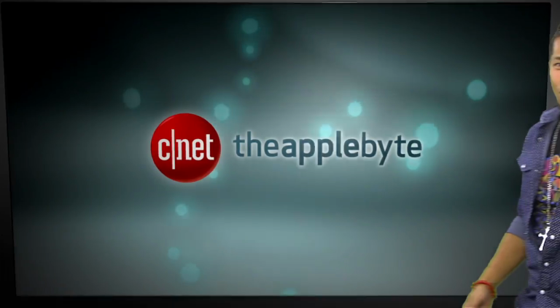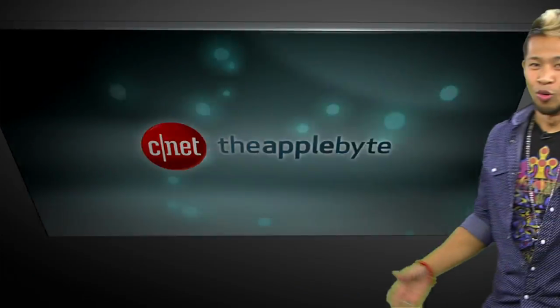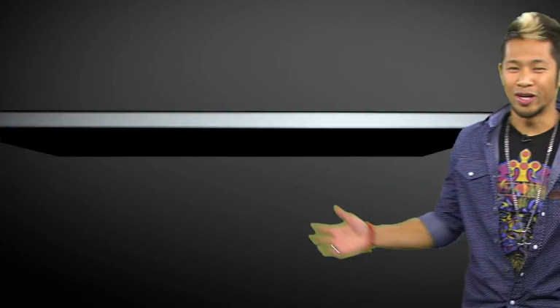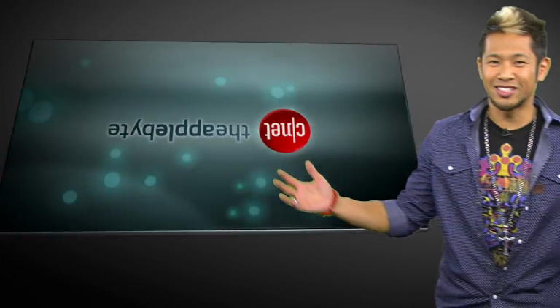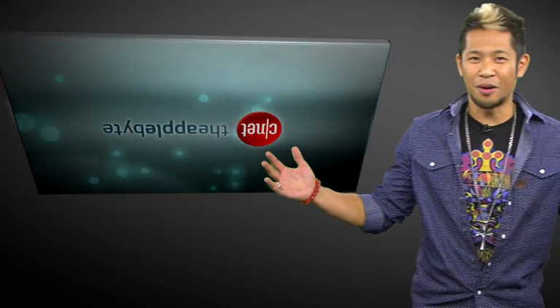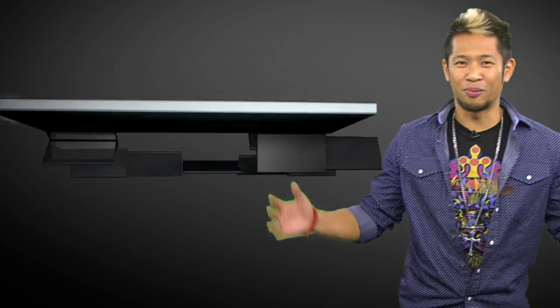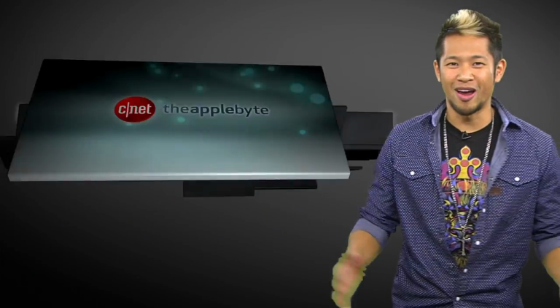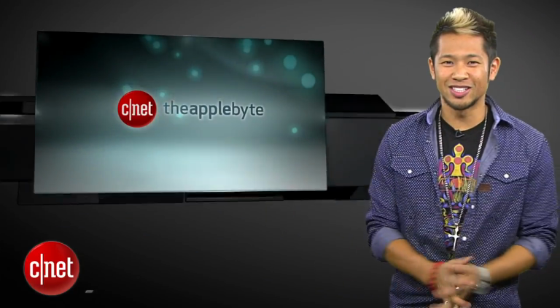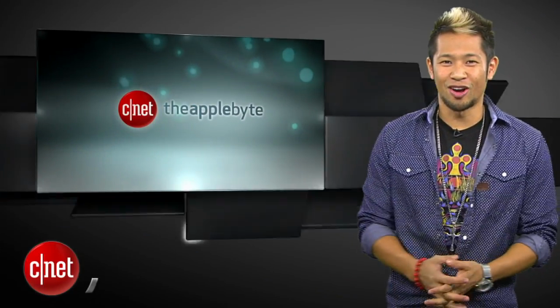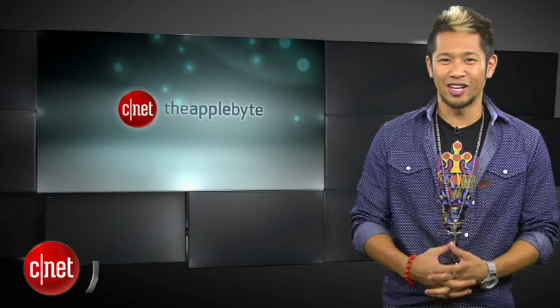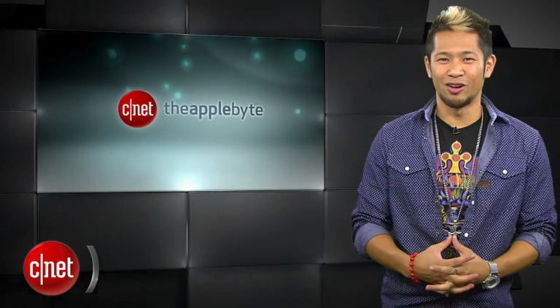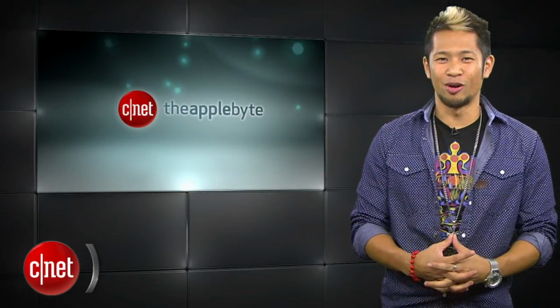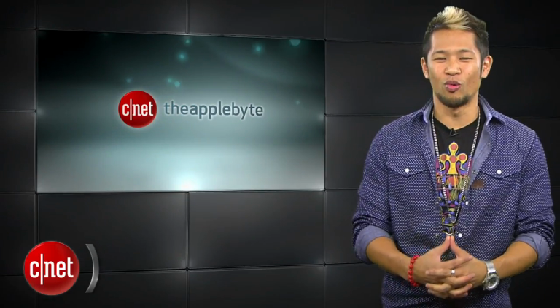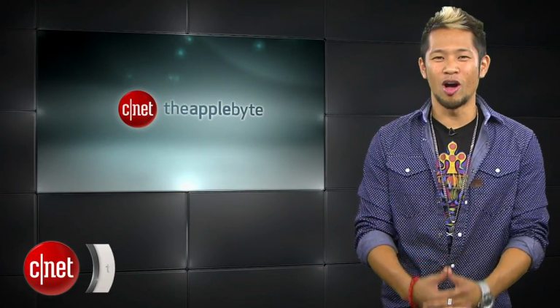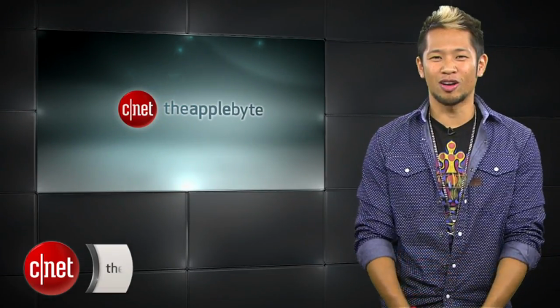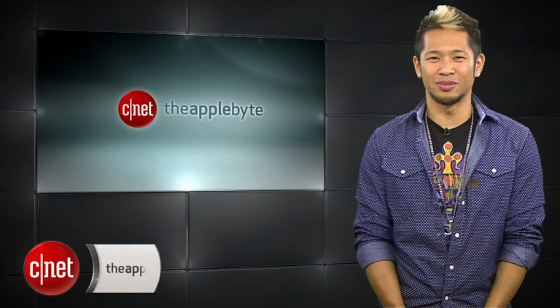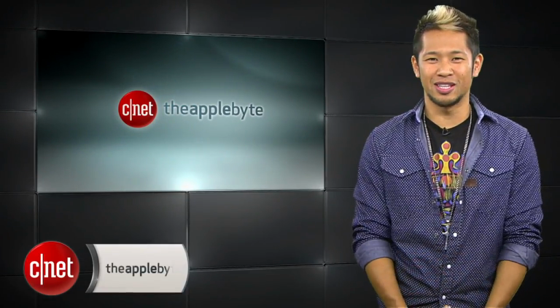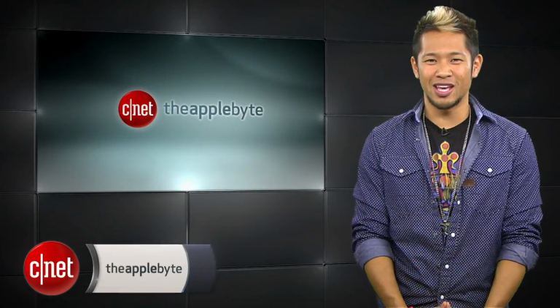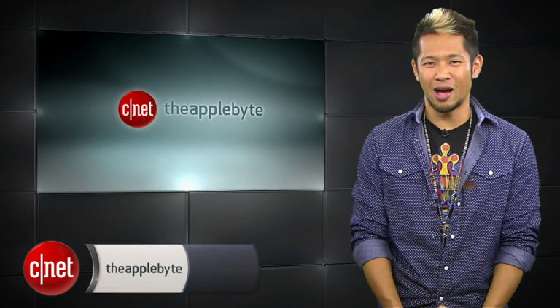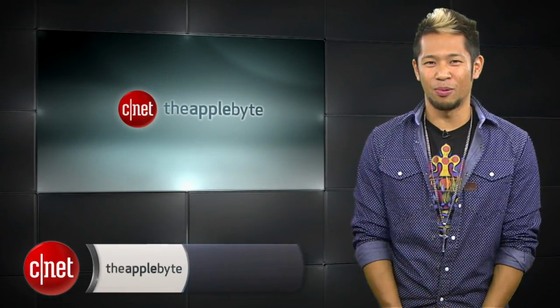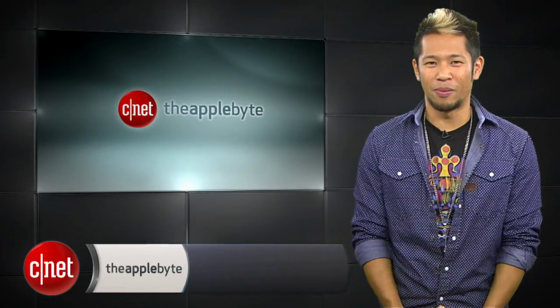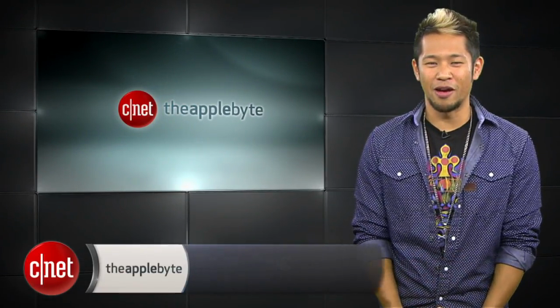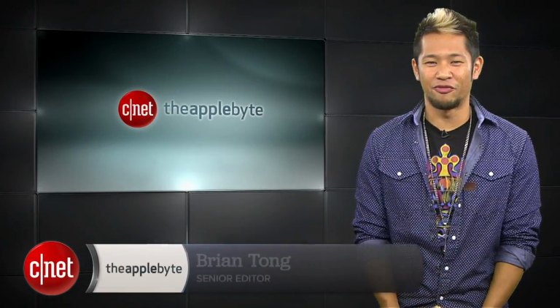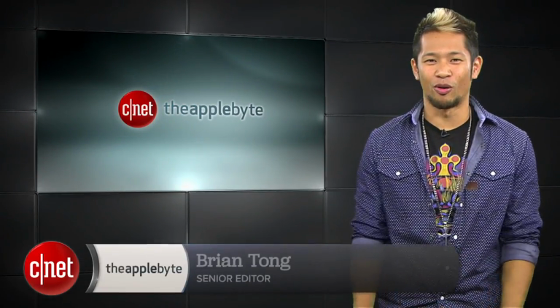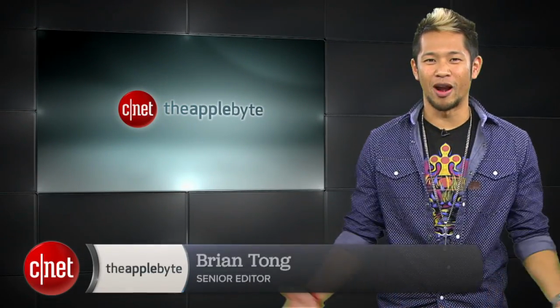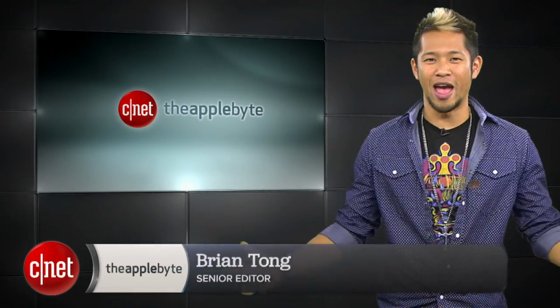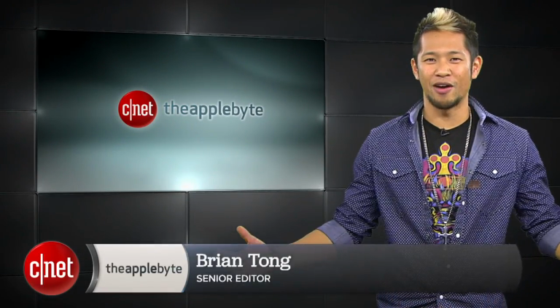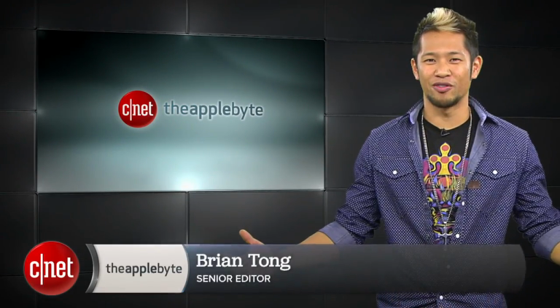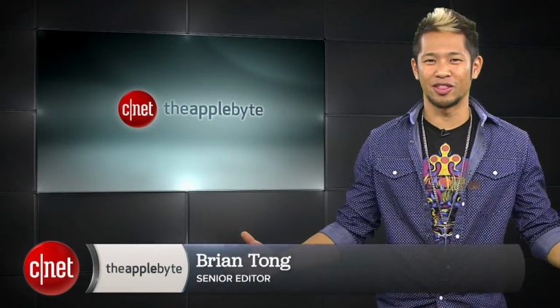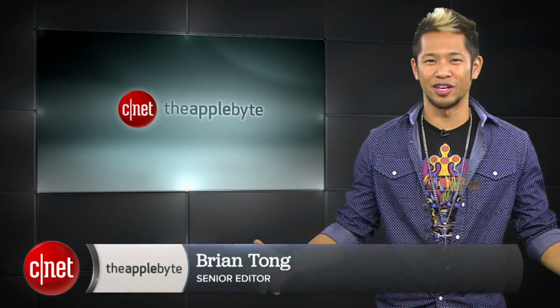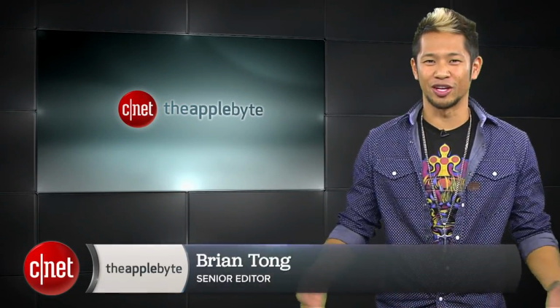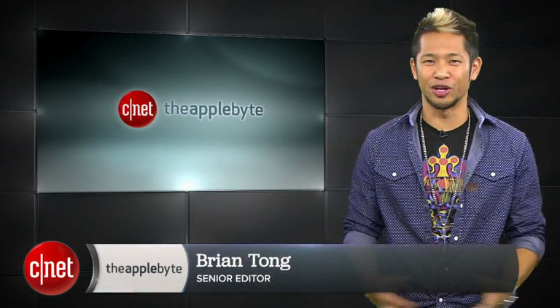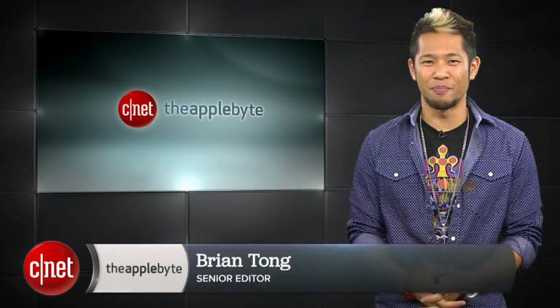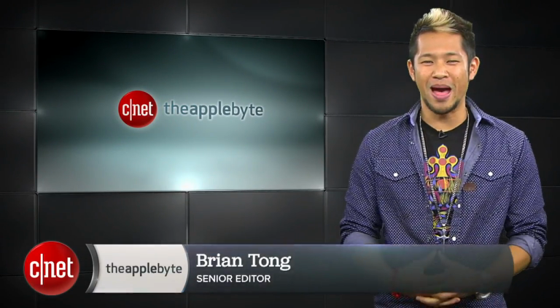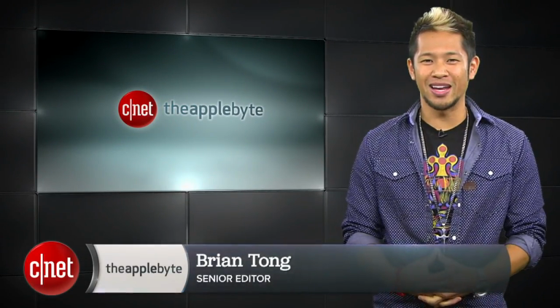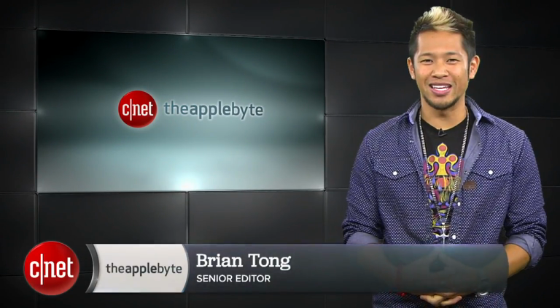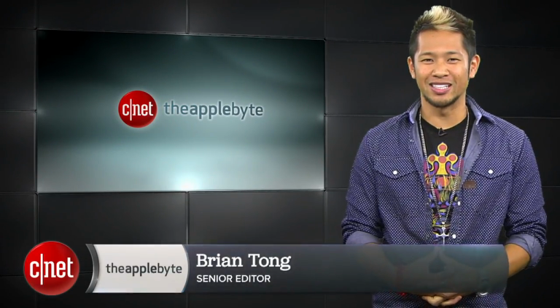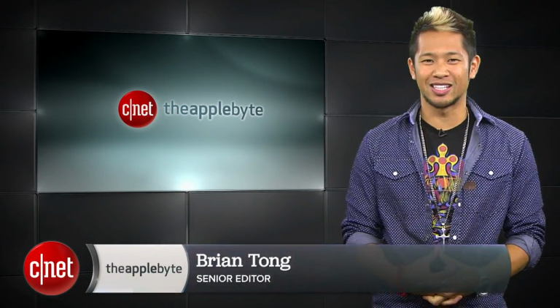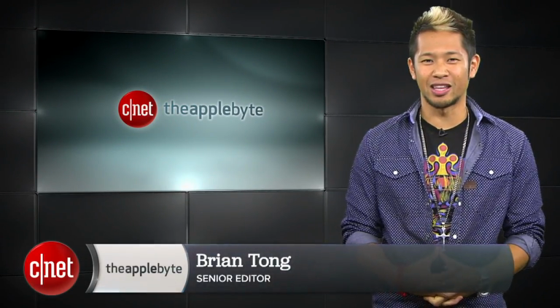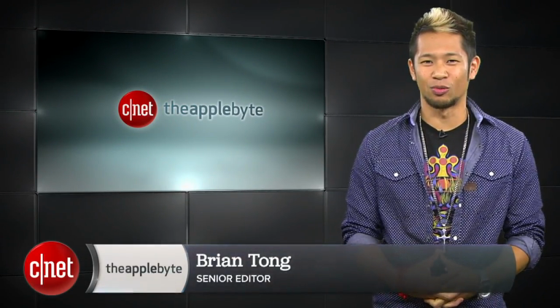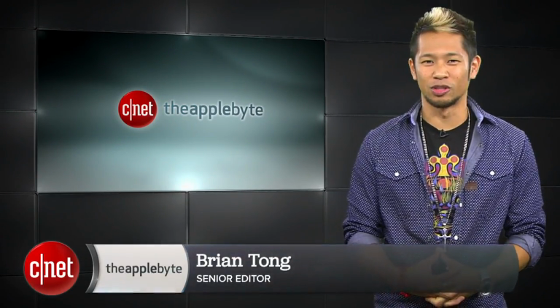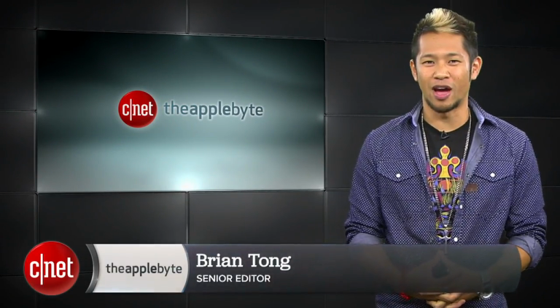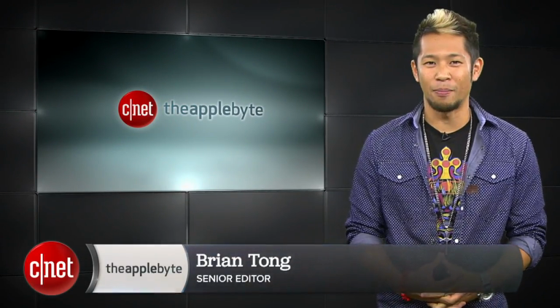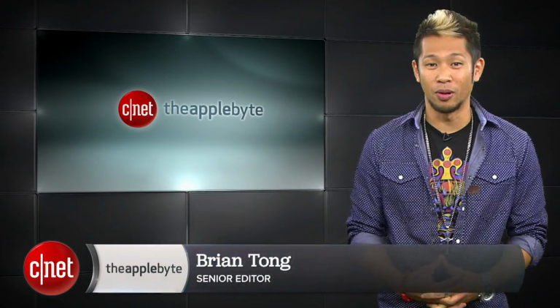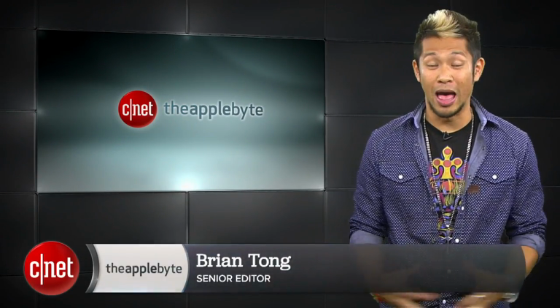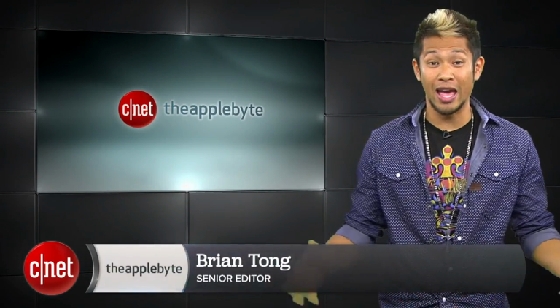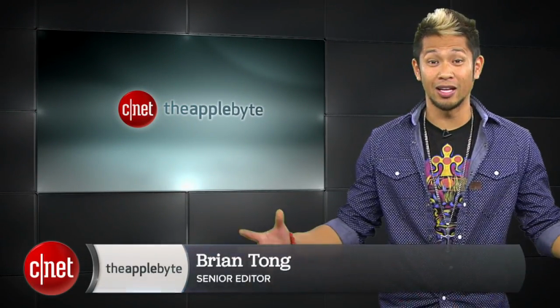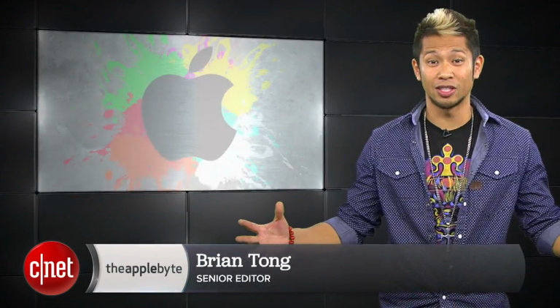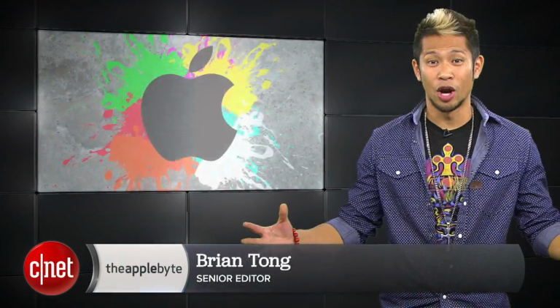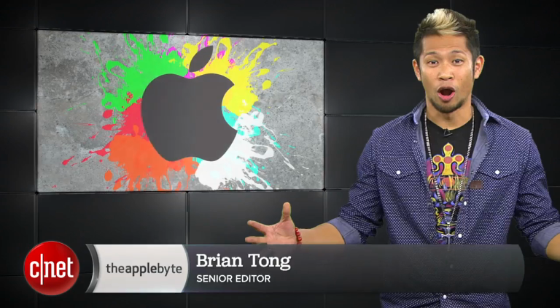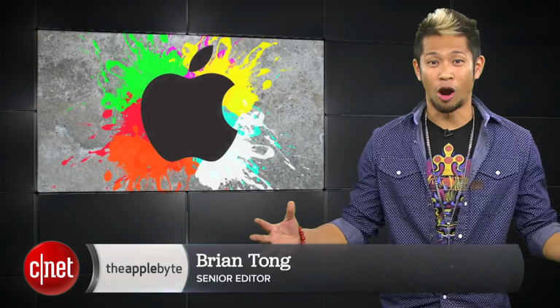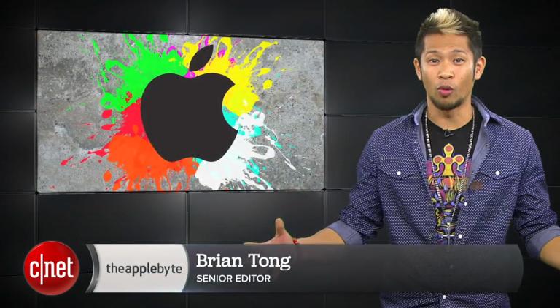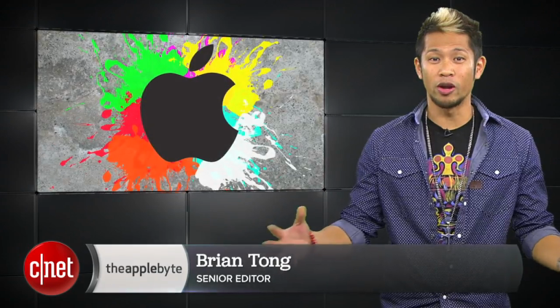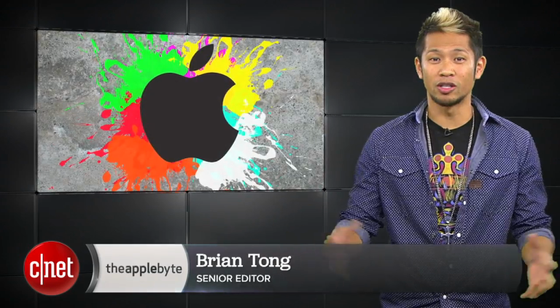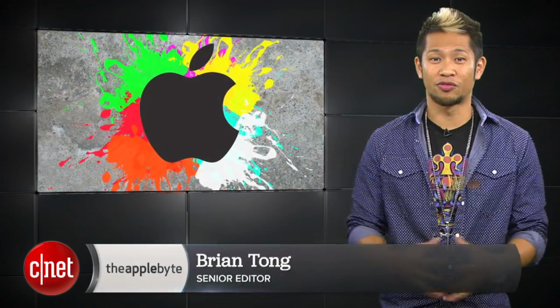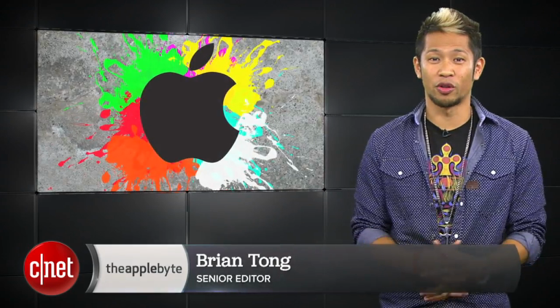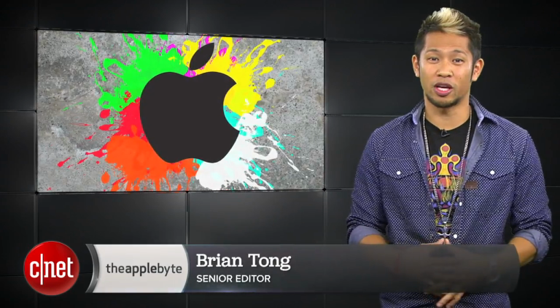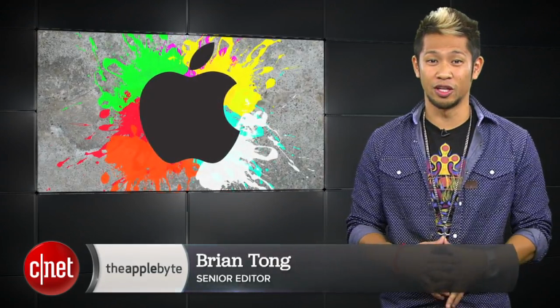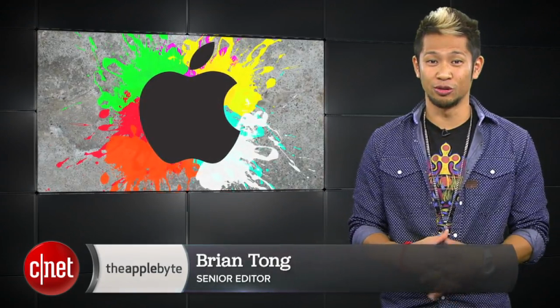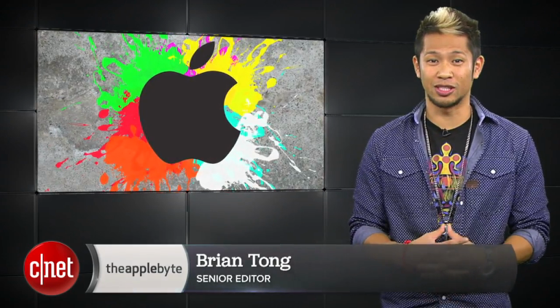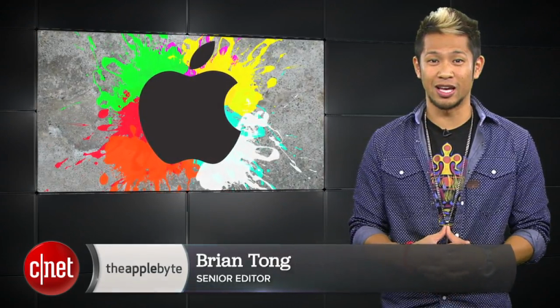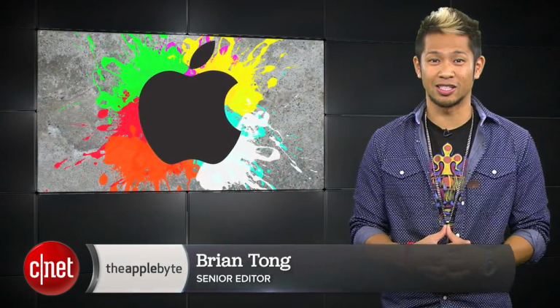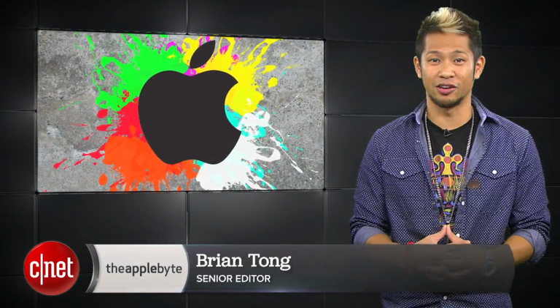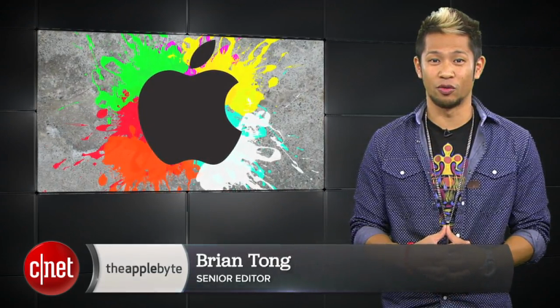What's up, Brian Tong here, and welcome to the Apple Bite, for everything good and bad inside the world of Apple — and our winners for the Canoe Stance giveaway.